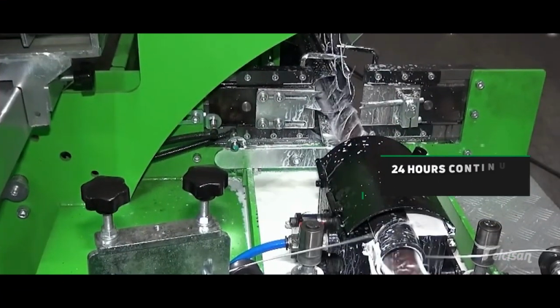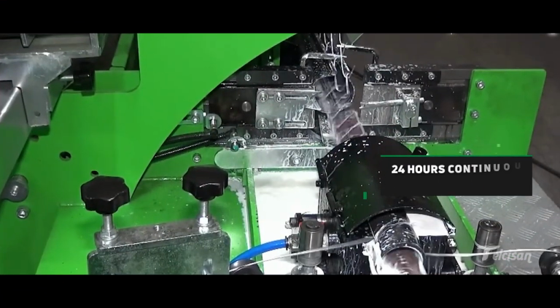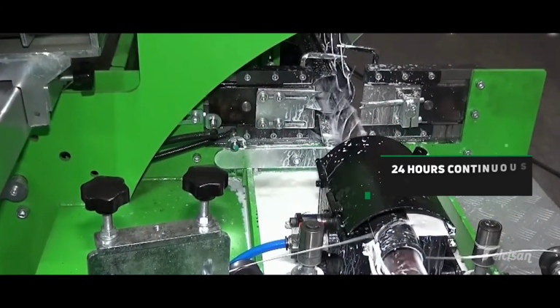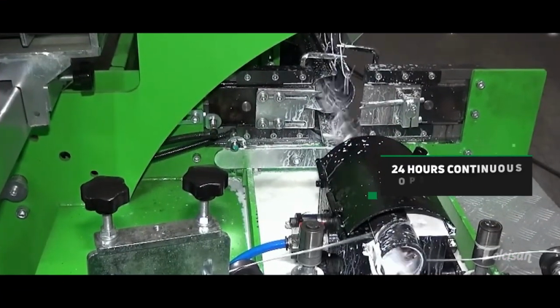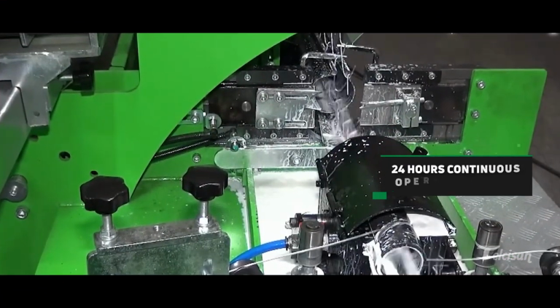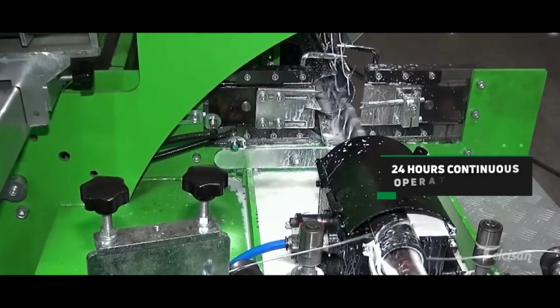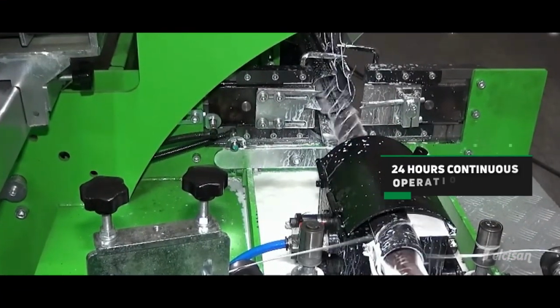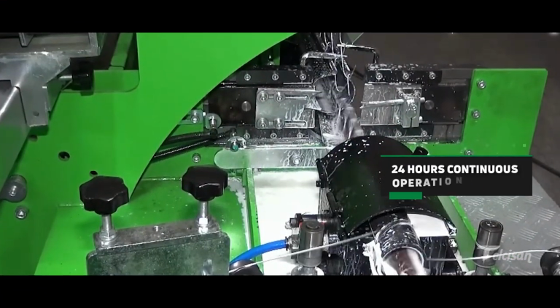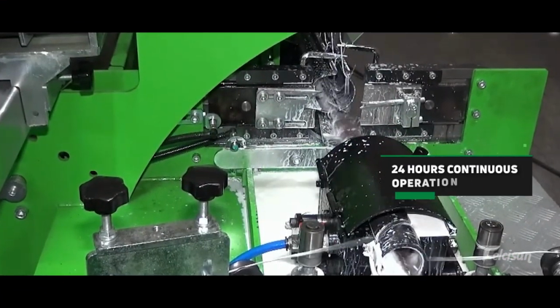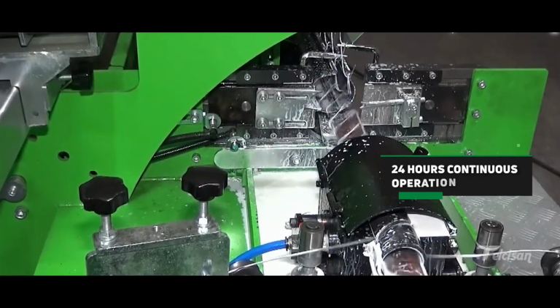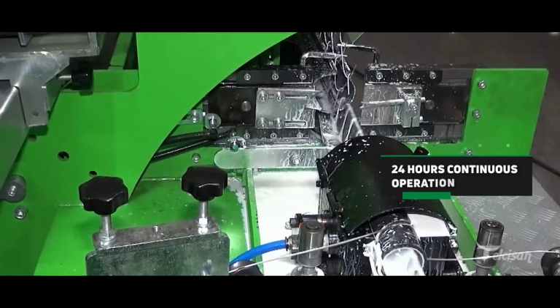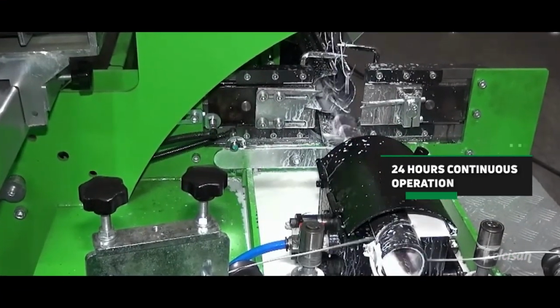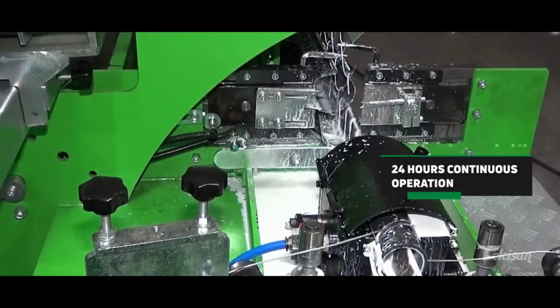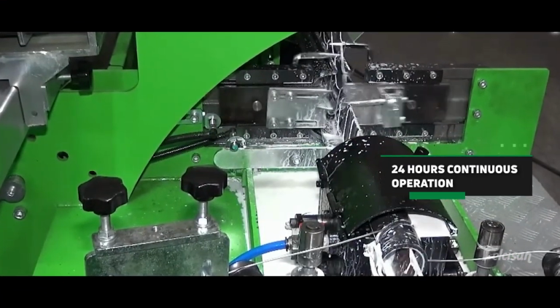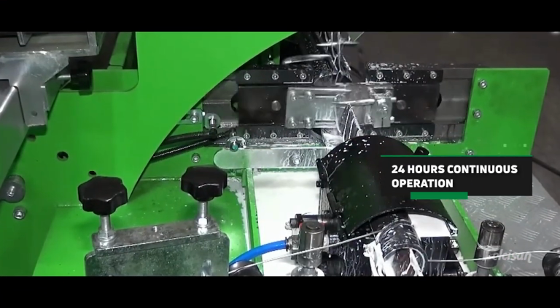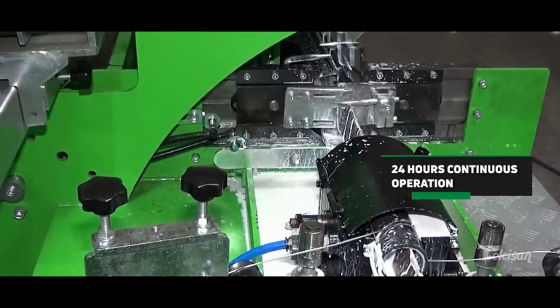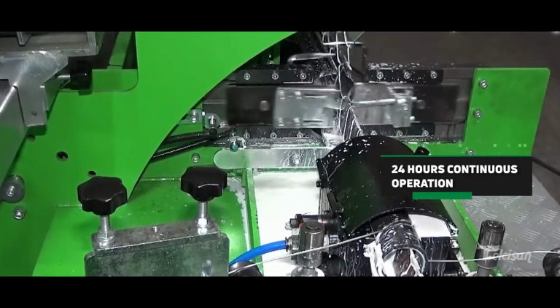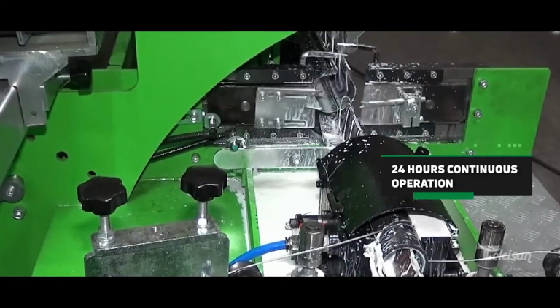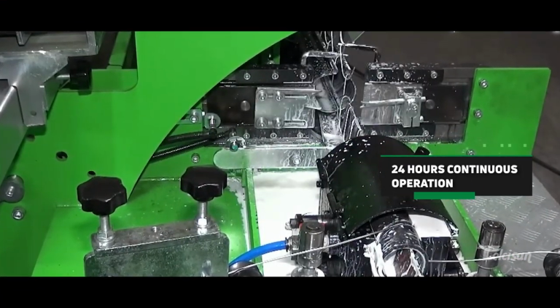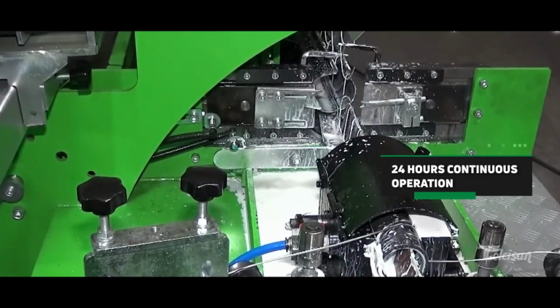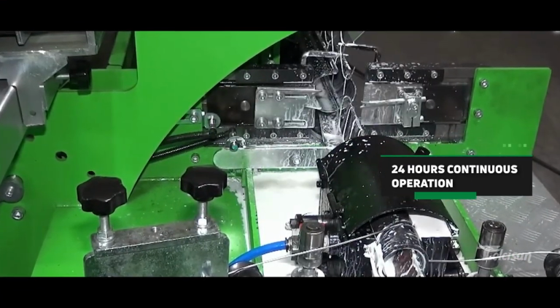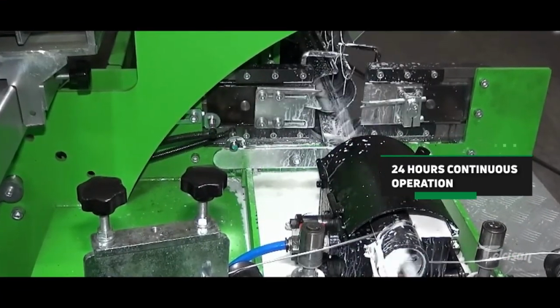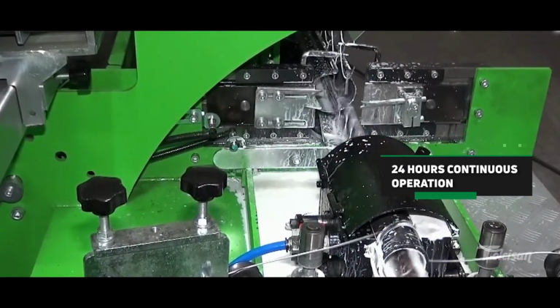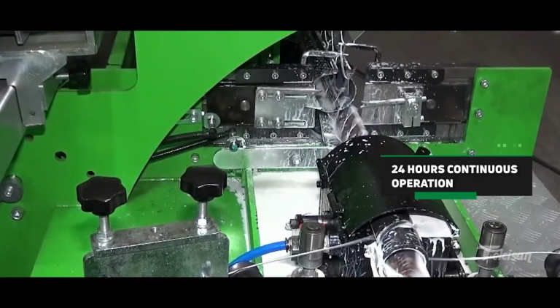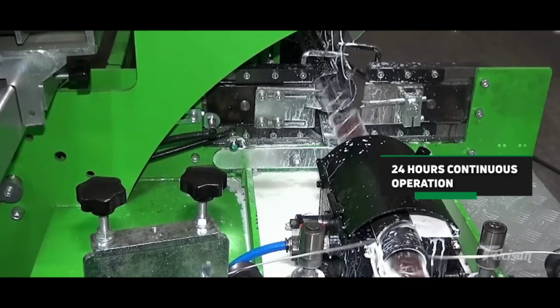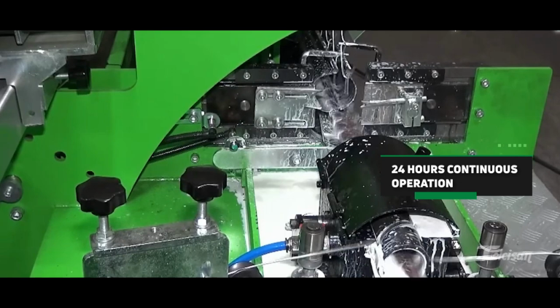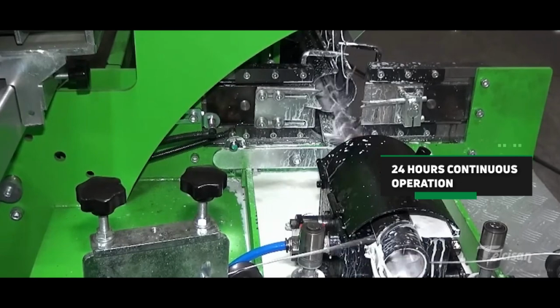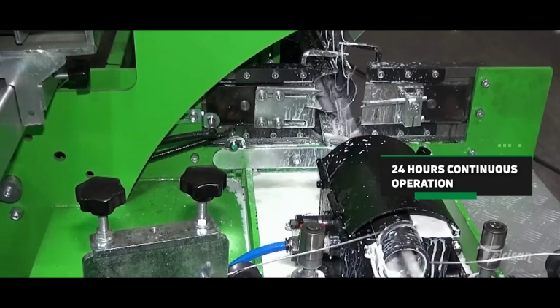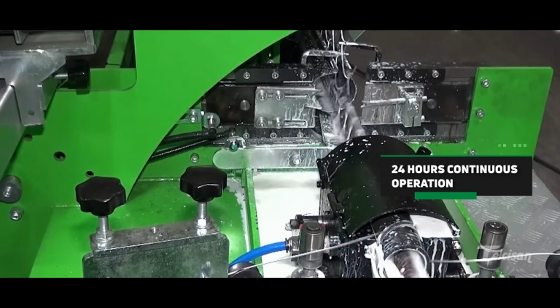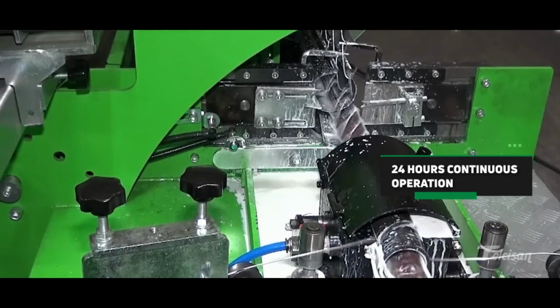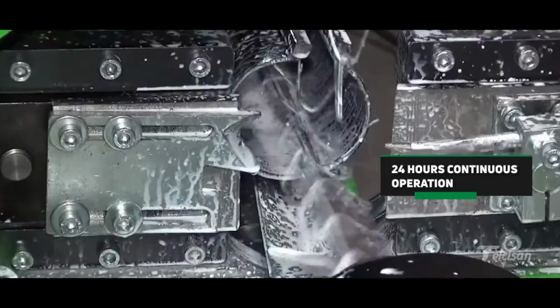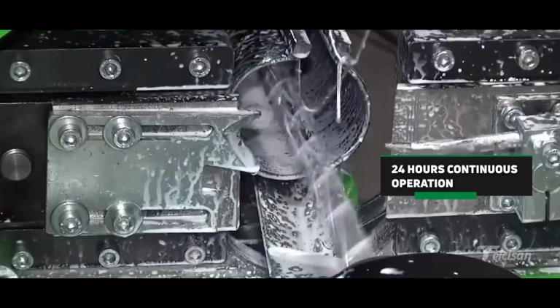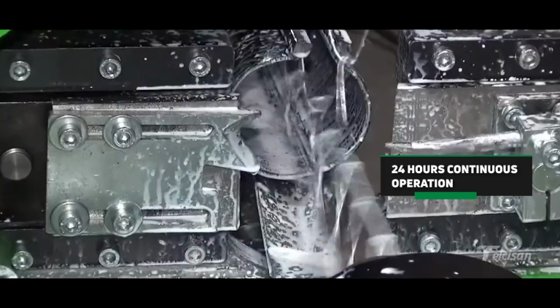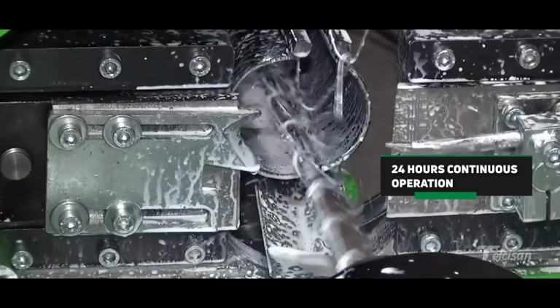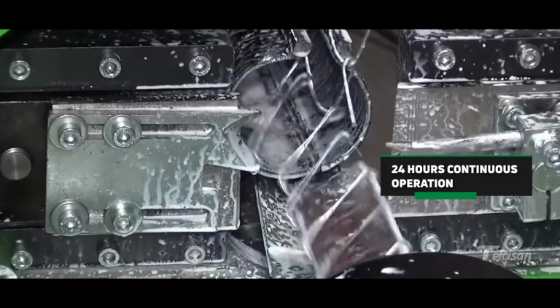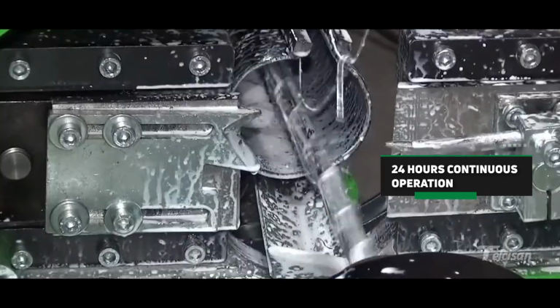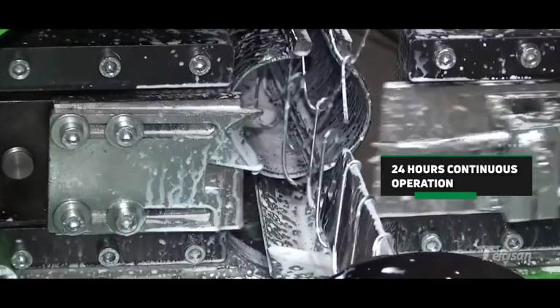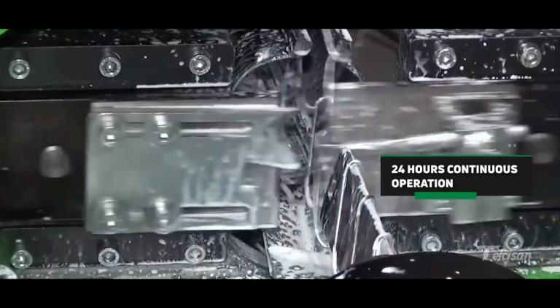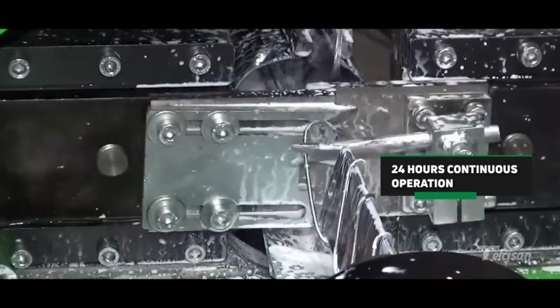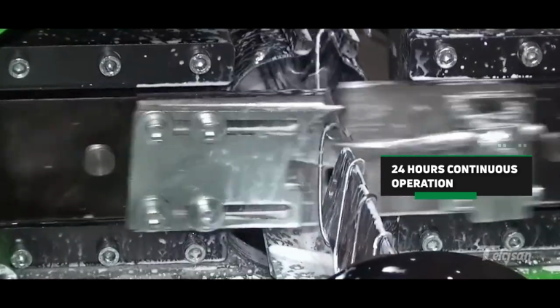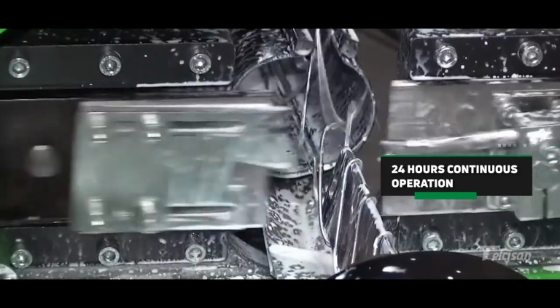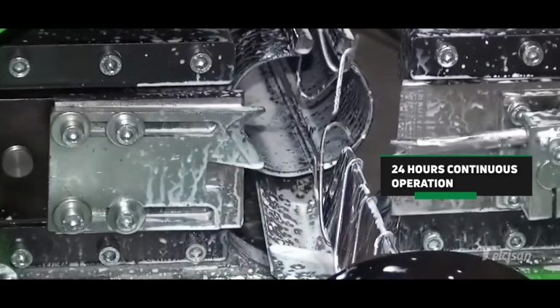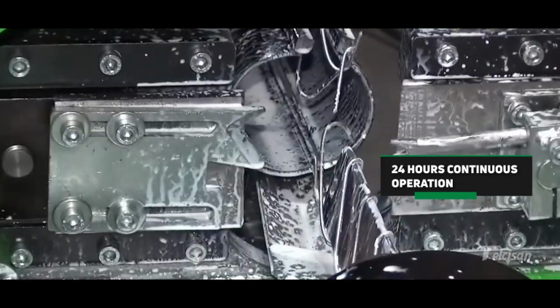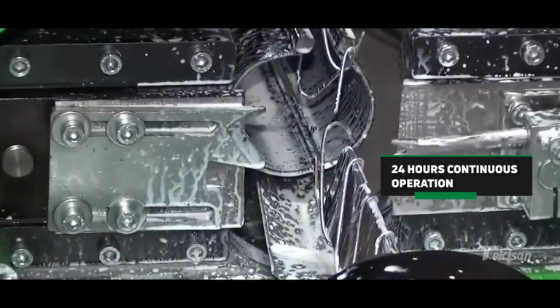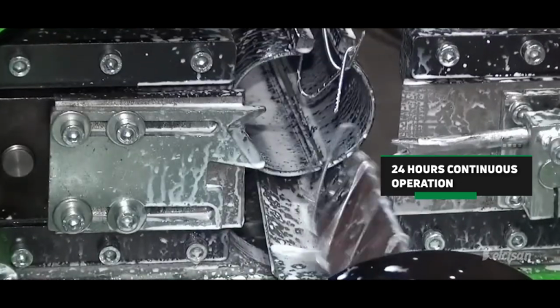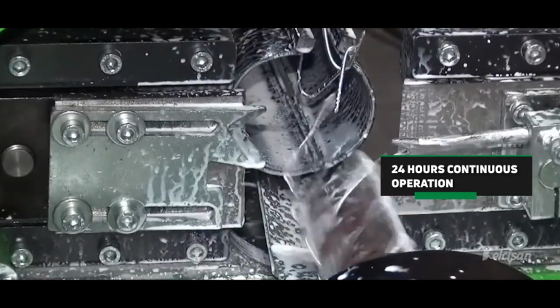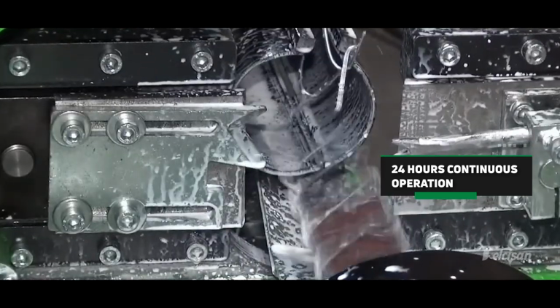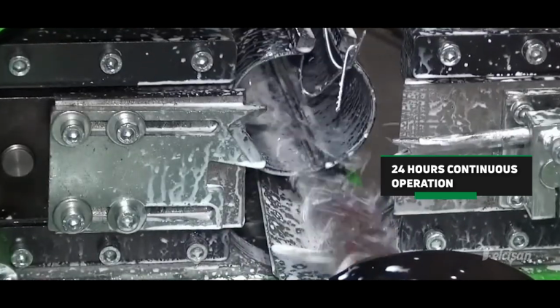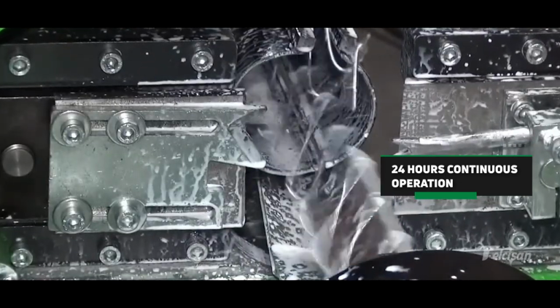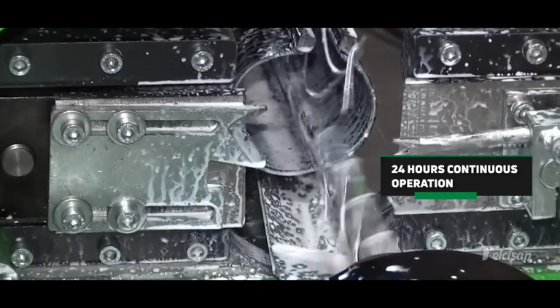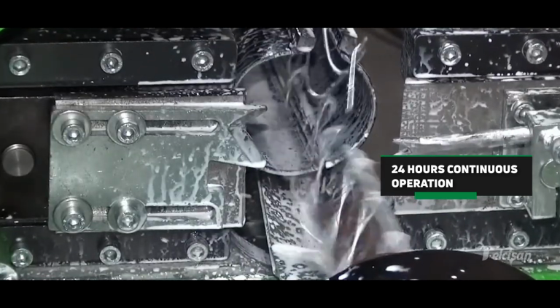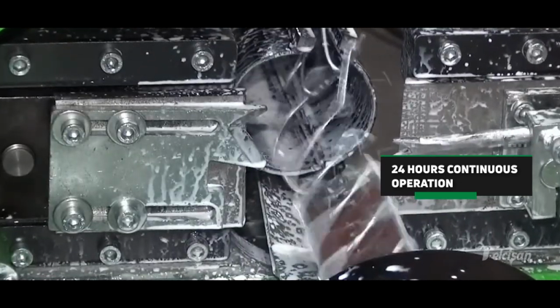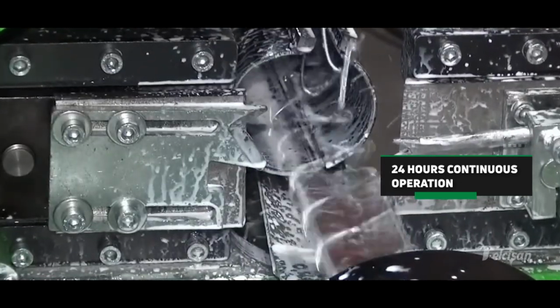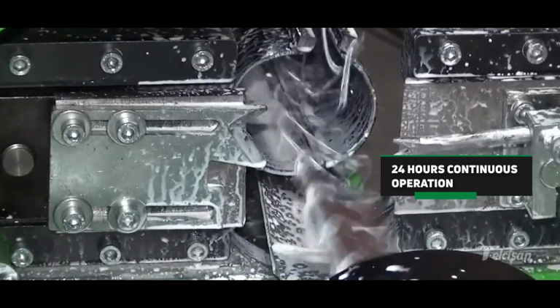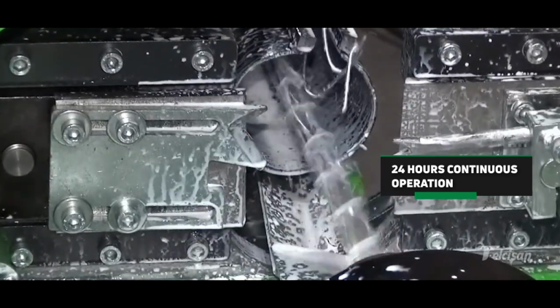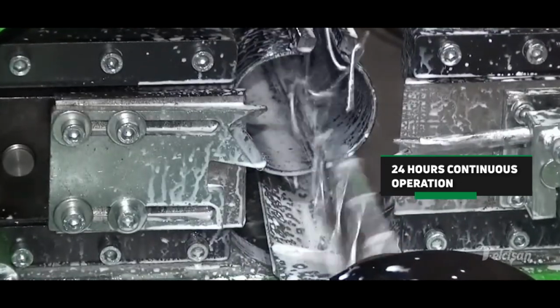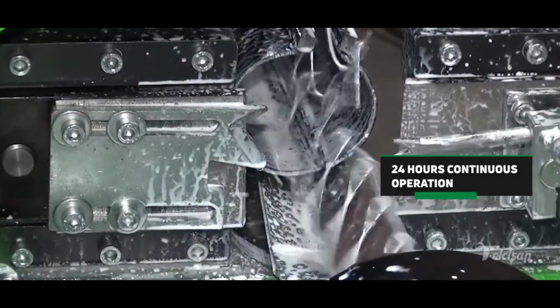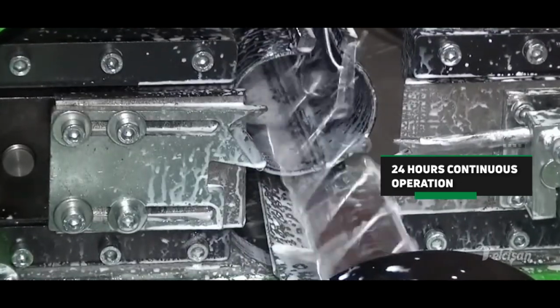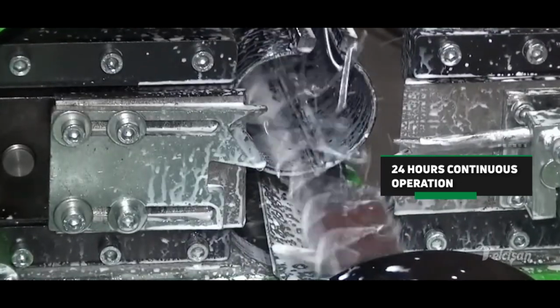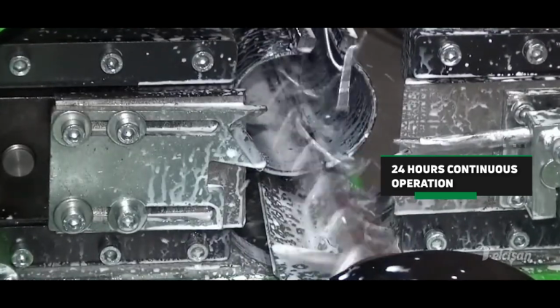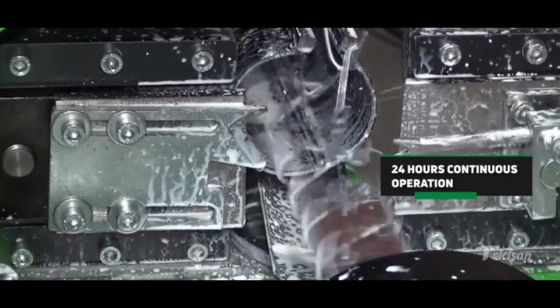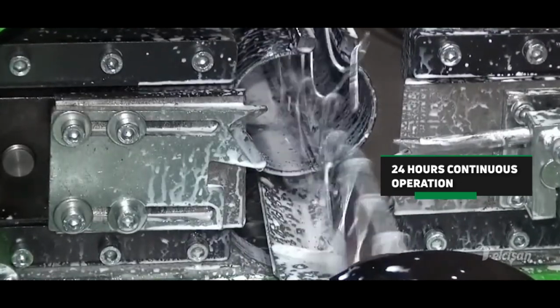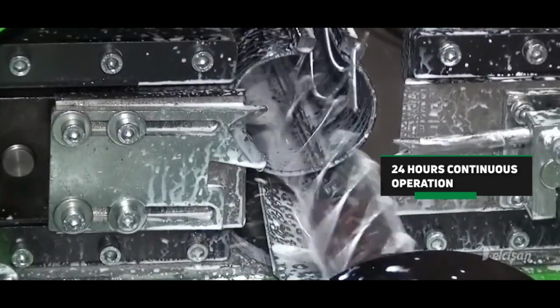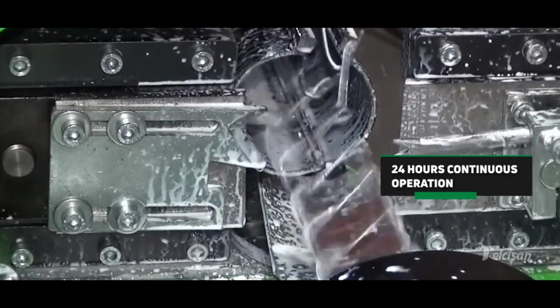Thanks to the cooling system and adjustable control system, the machine can operate 24 hours a day, seven days a week.